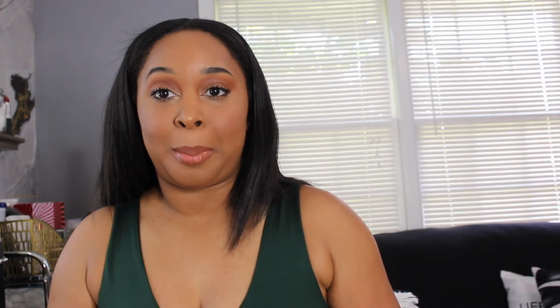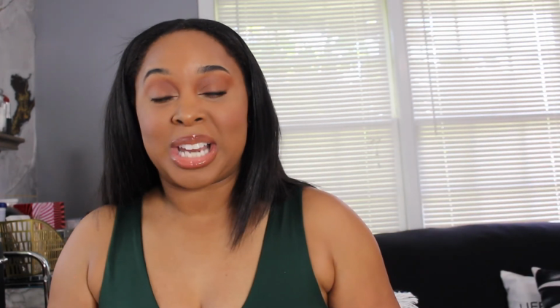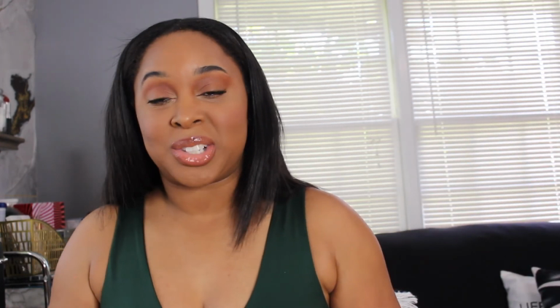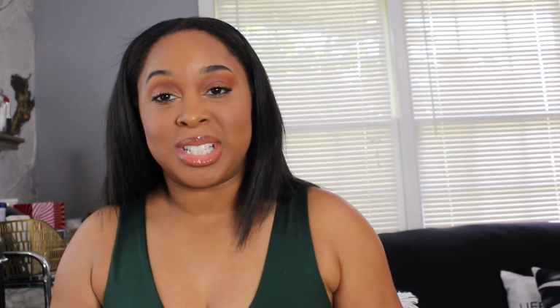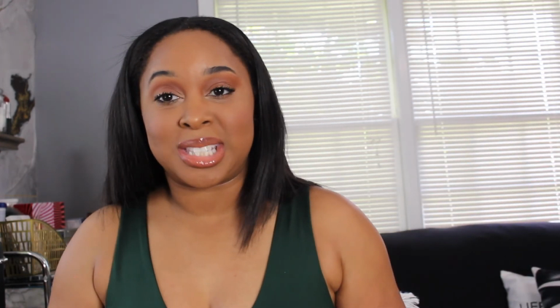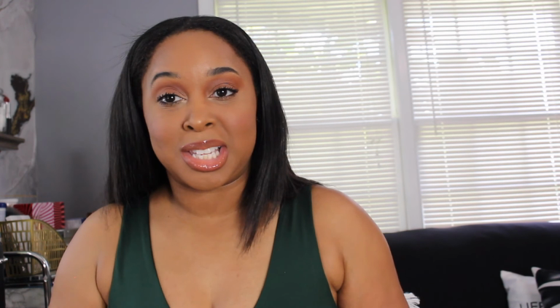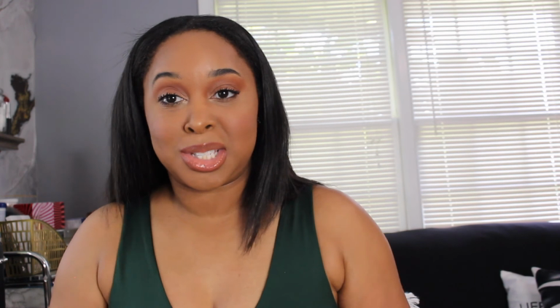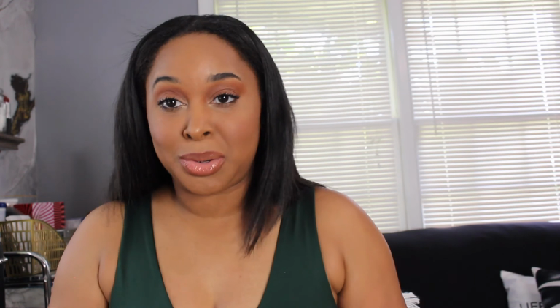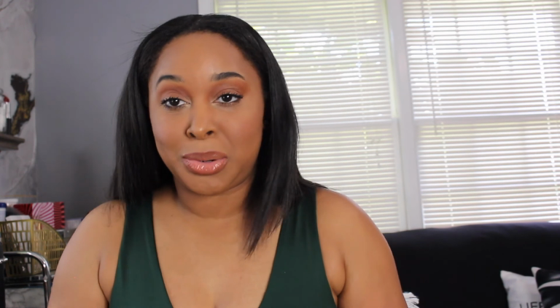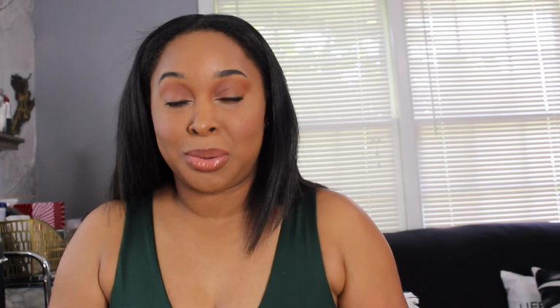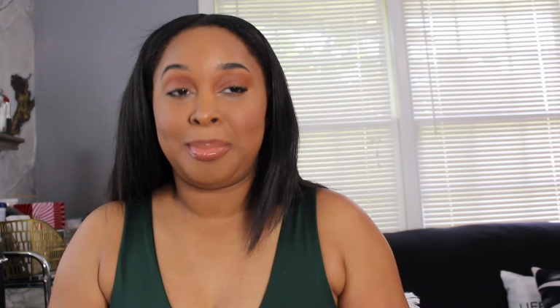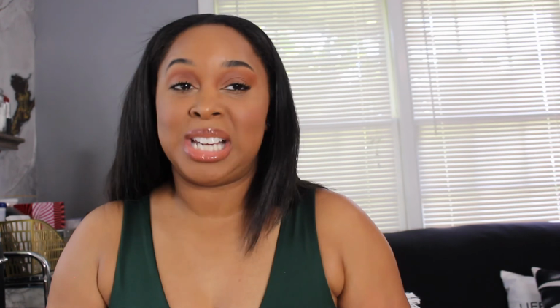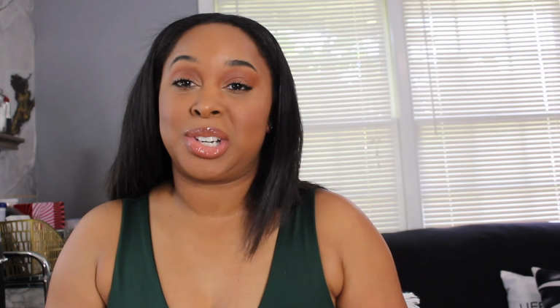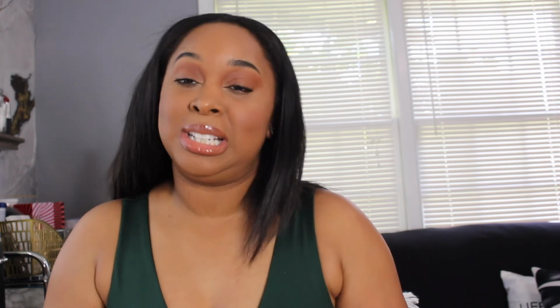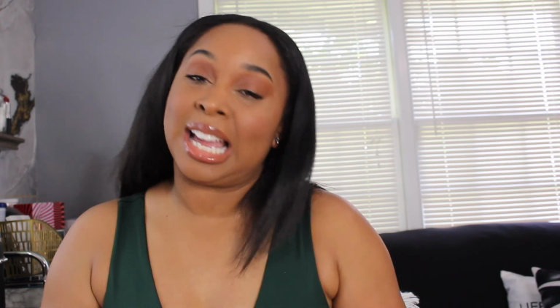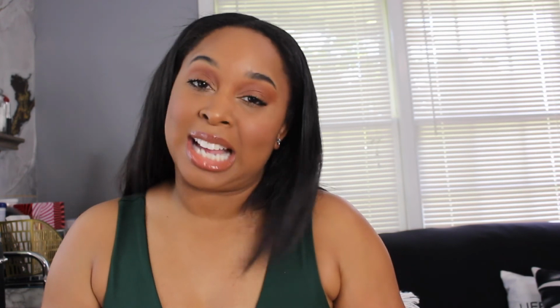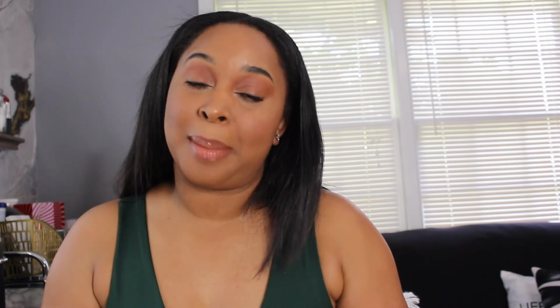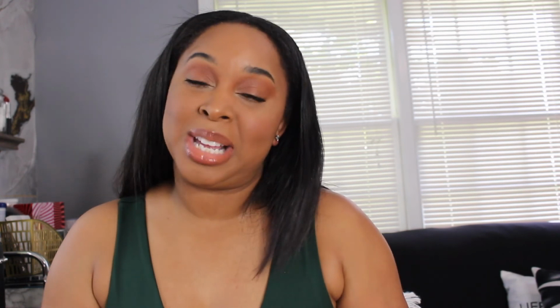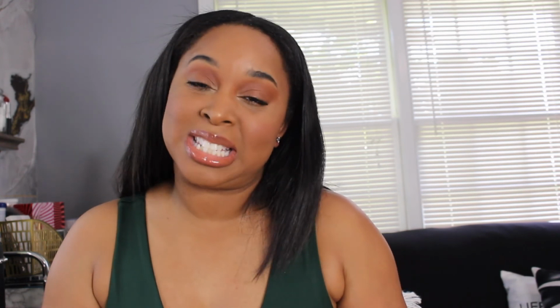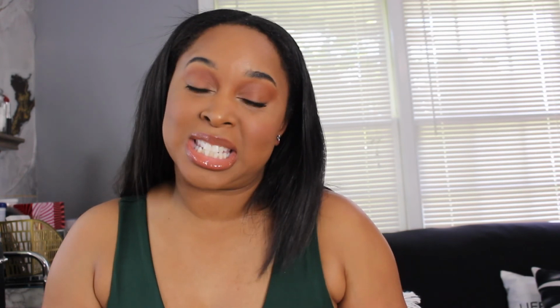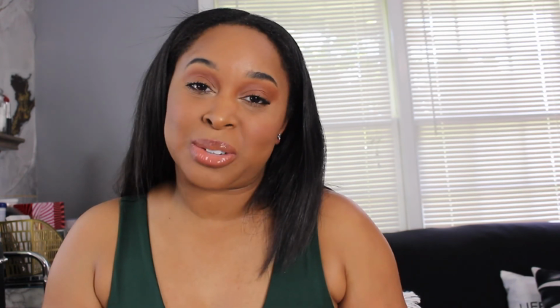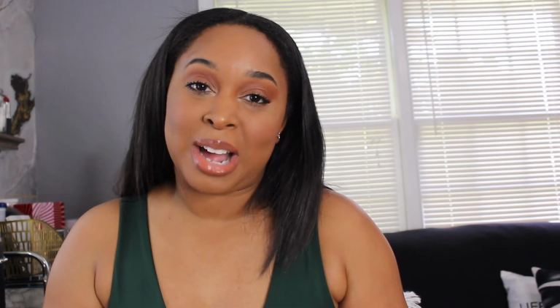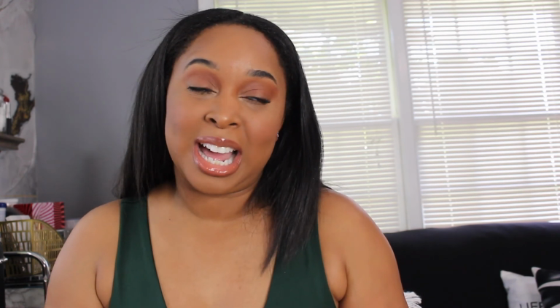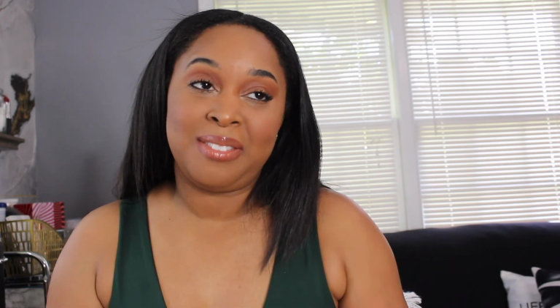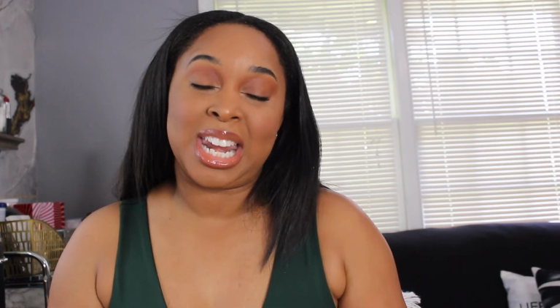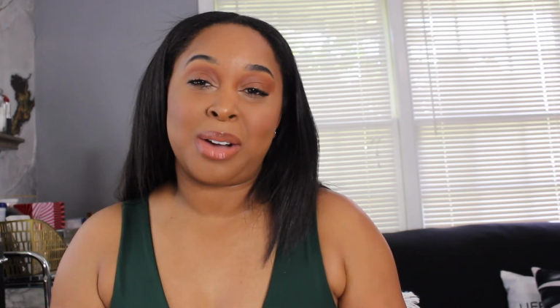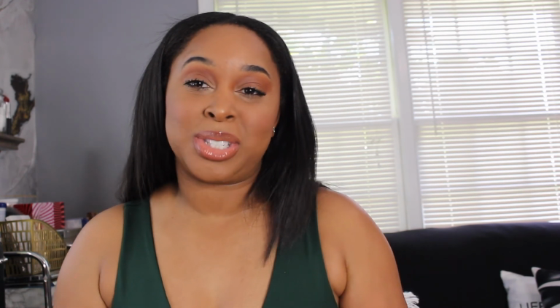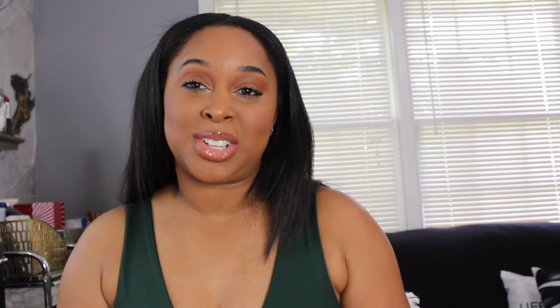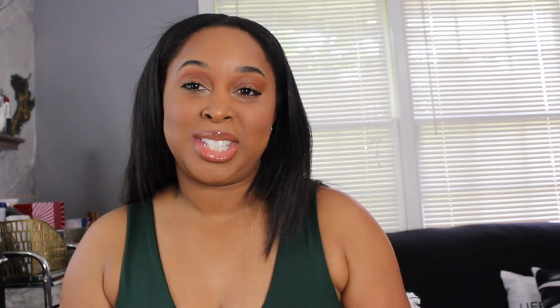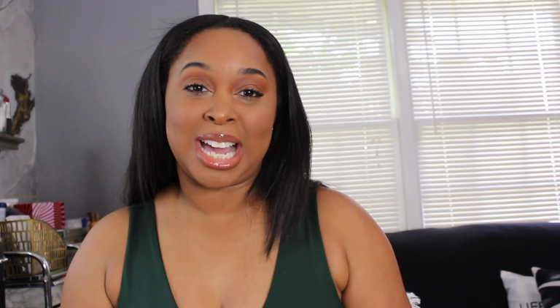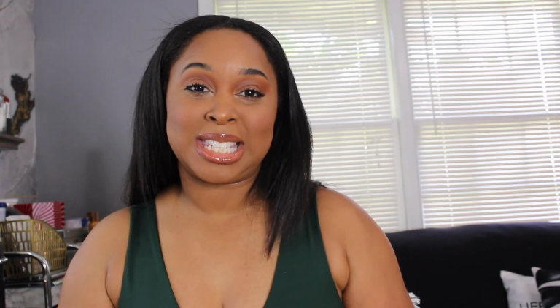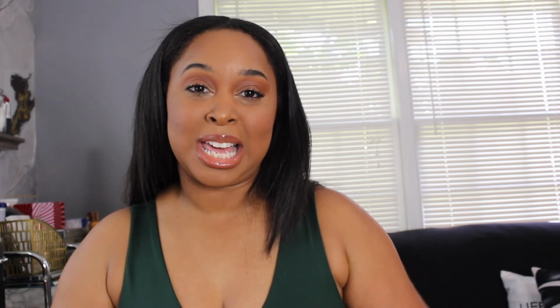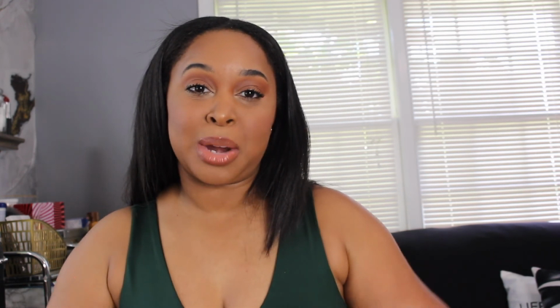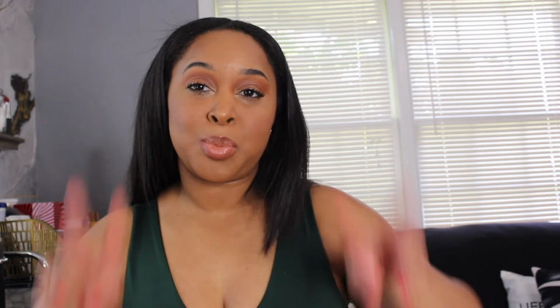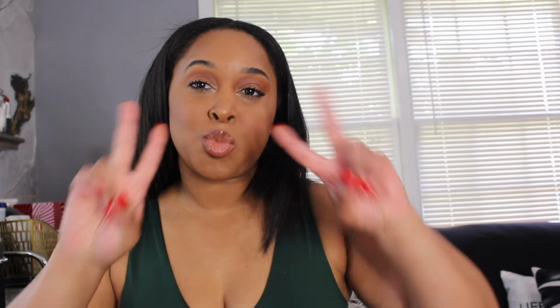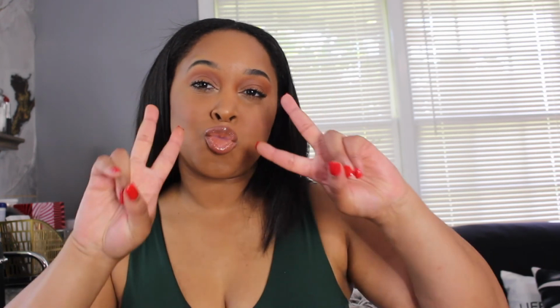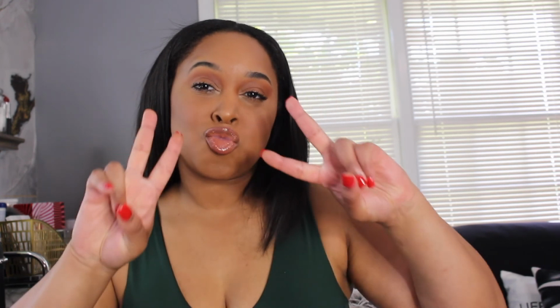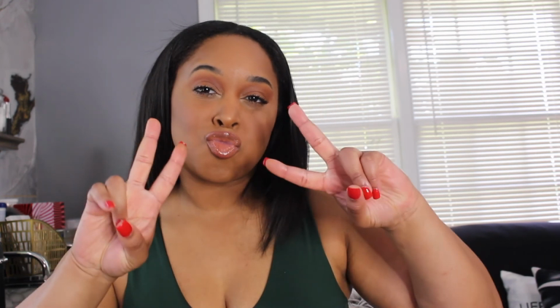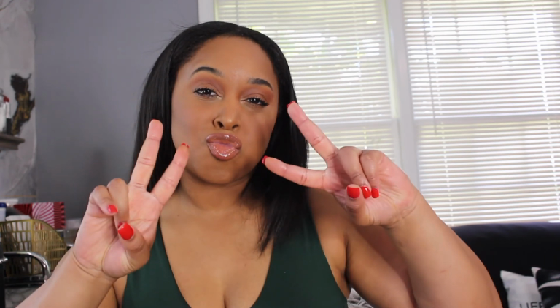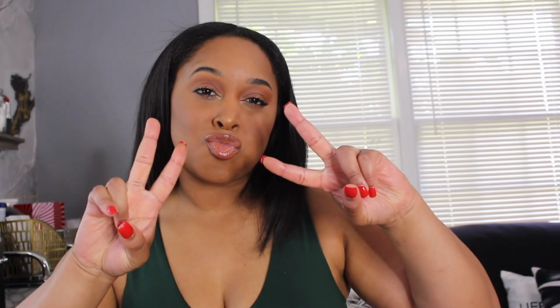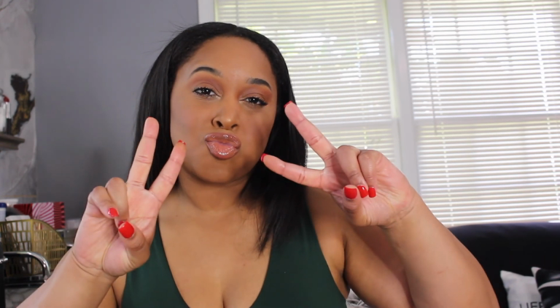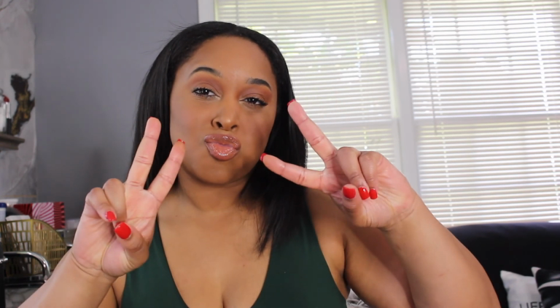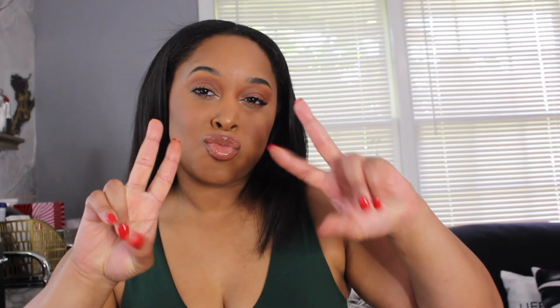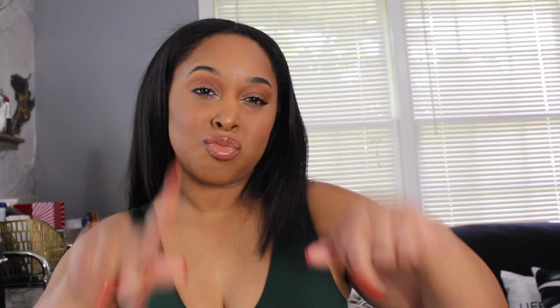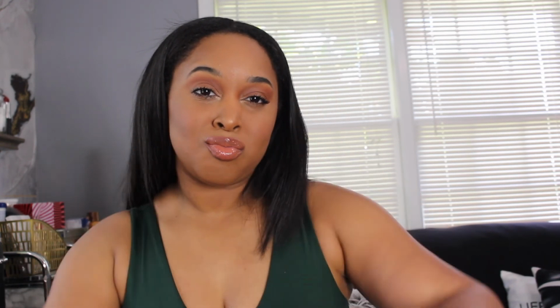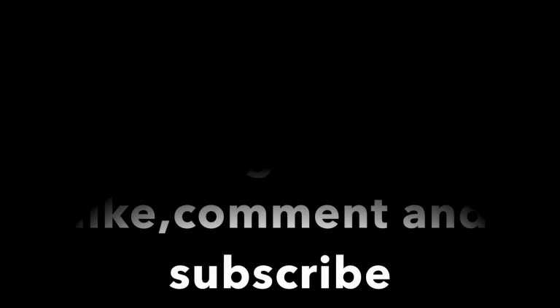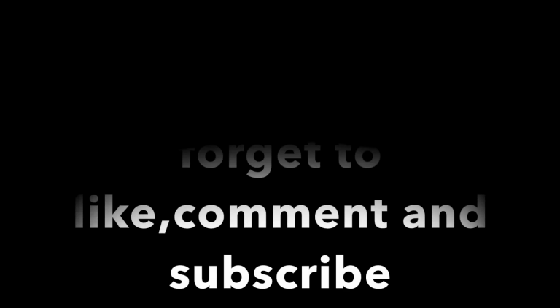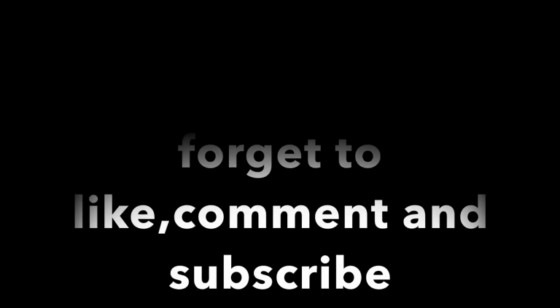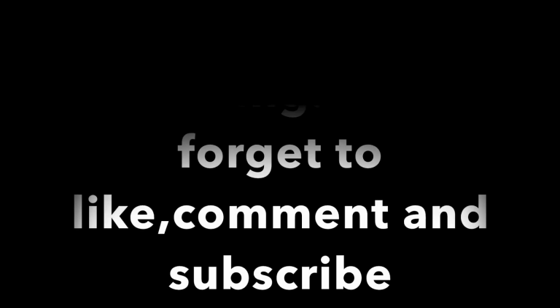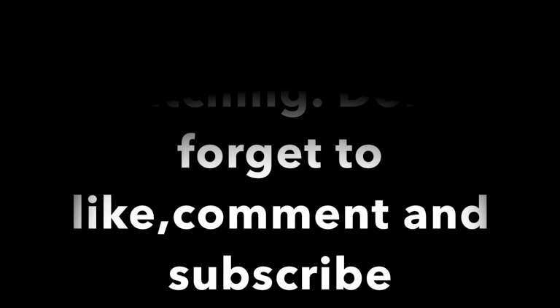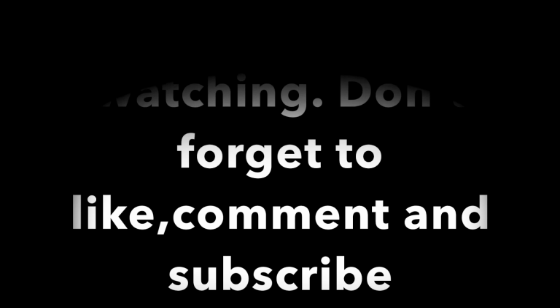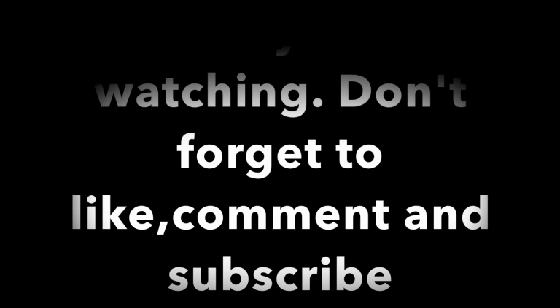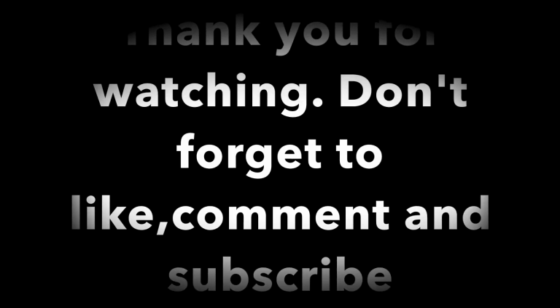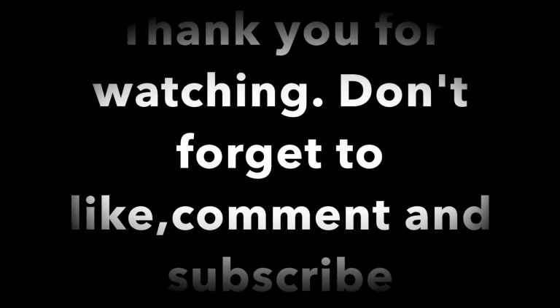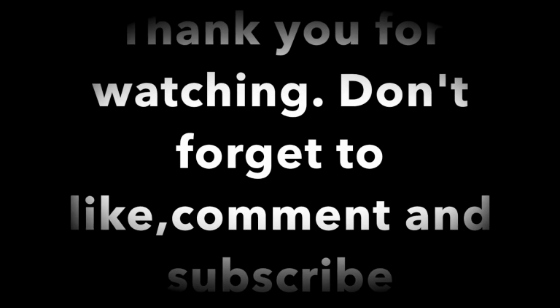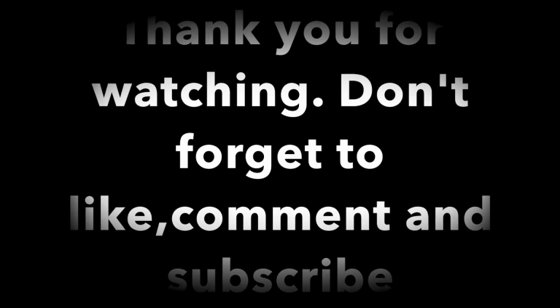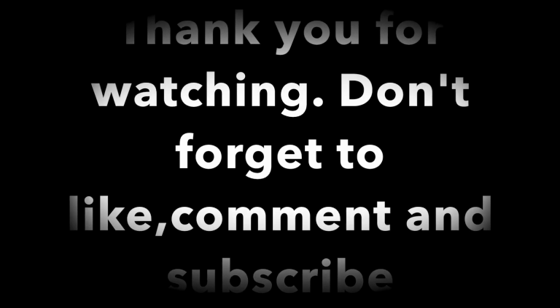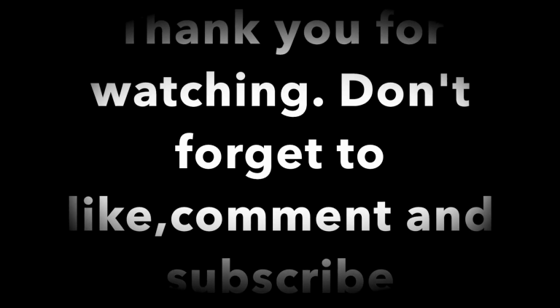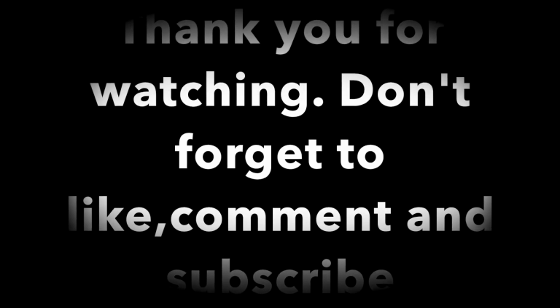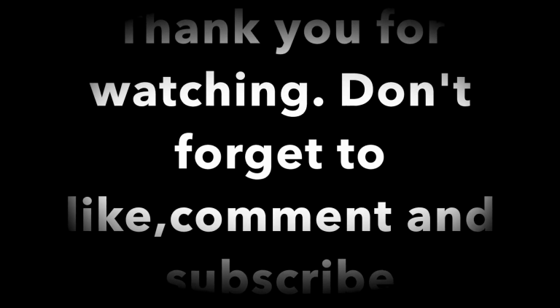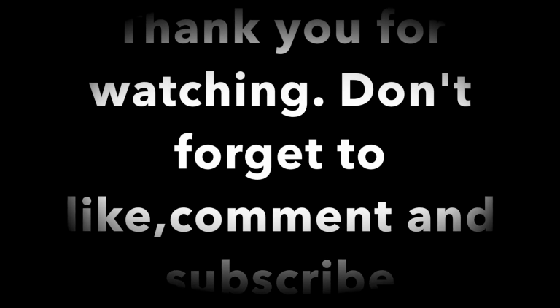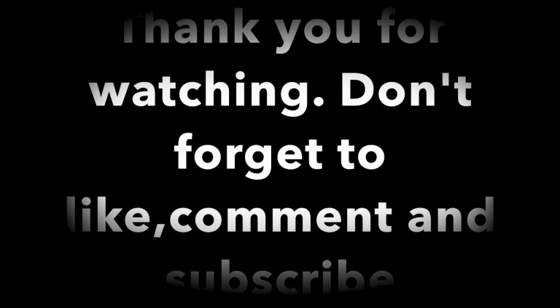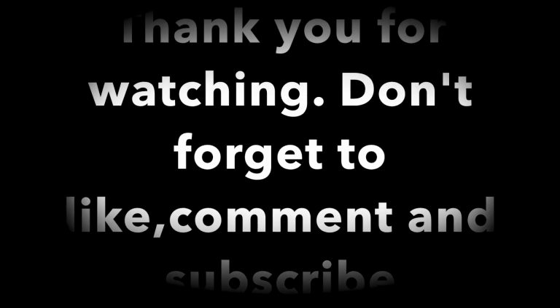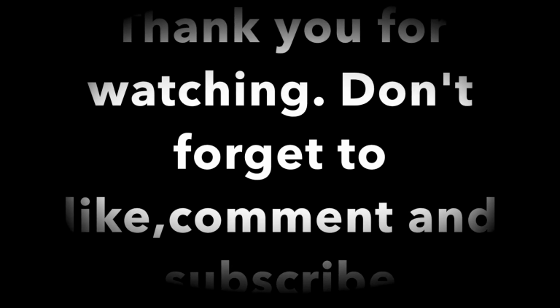Make sure you stay tuned, make sure you like, comment, and subscribe, and I'll talk to you guys later.